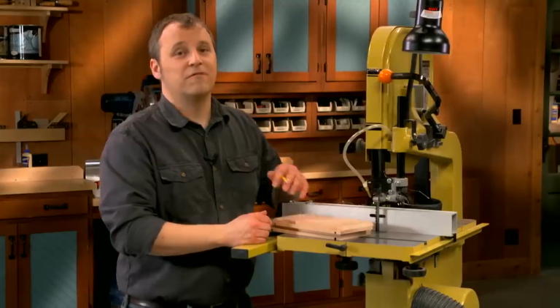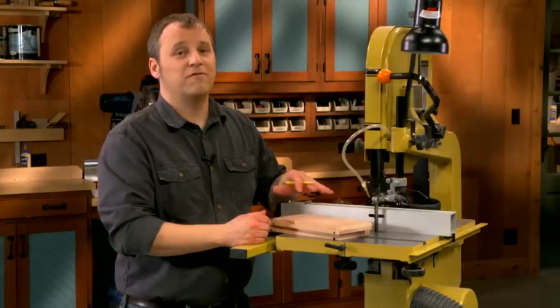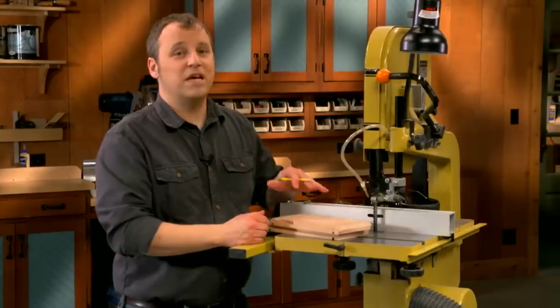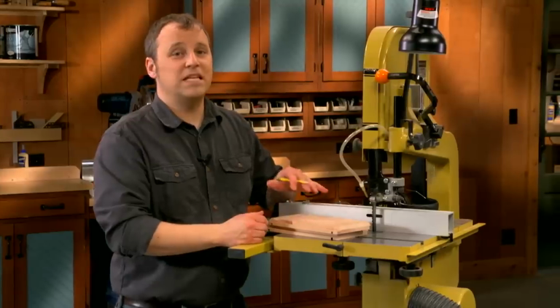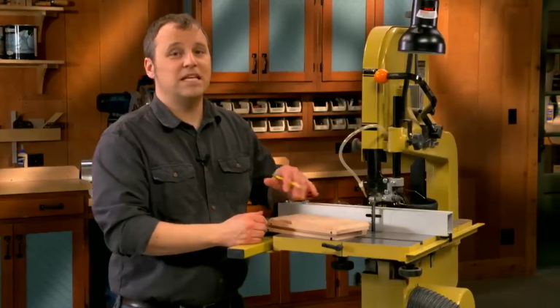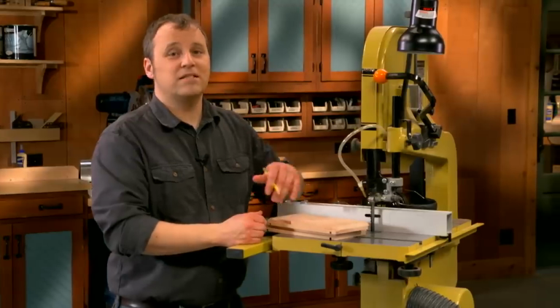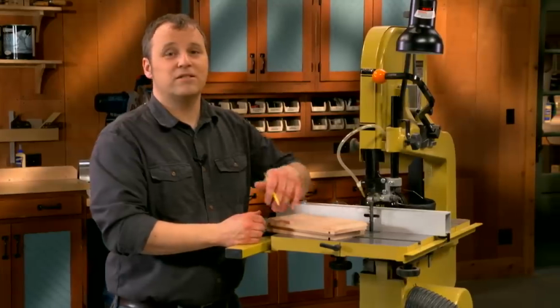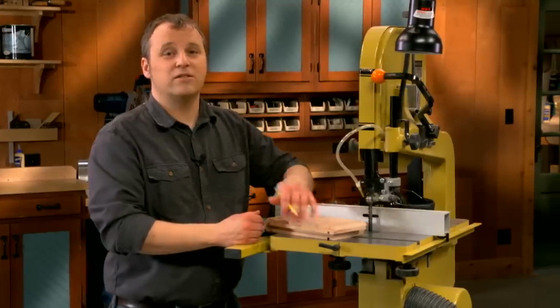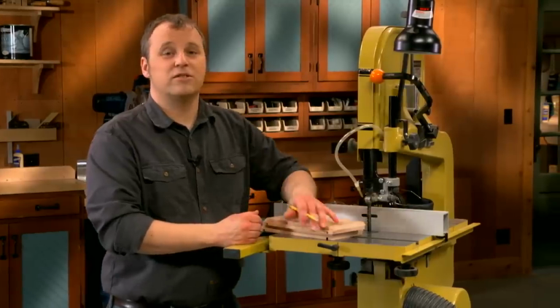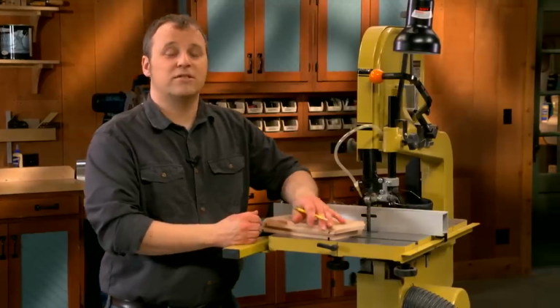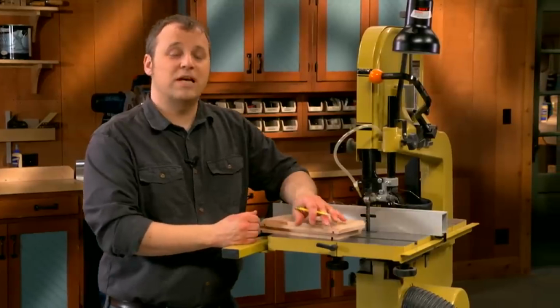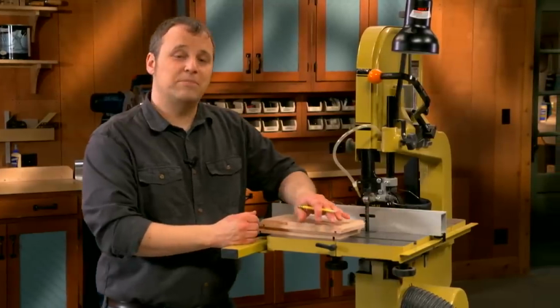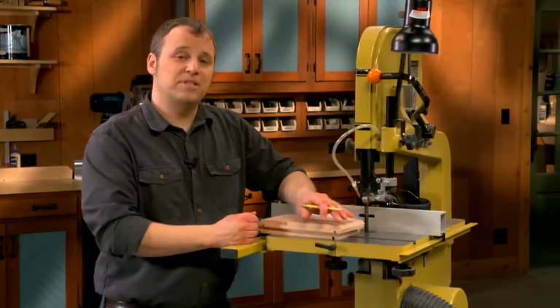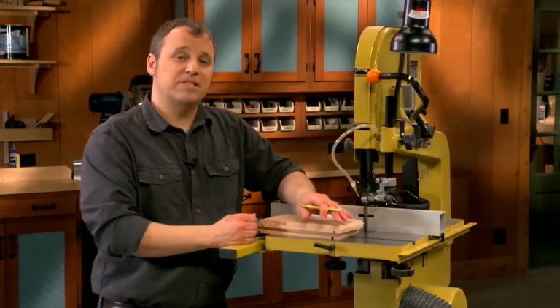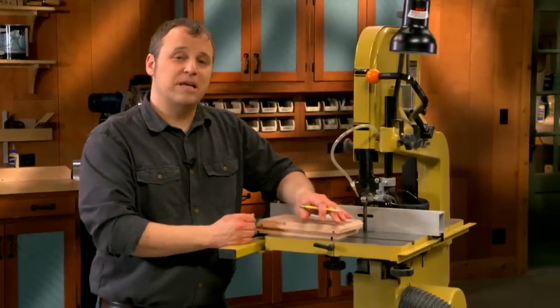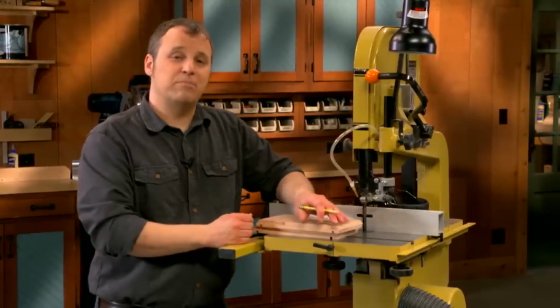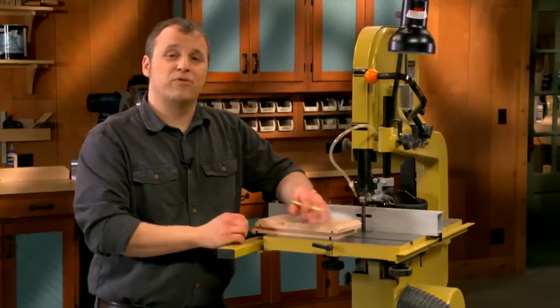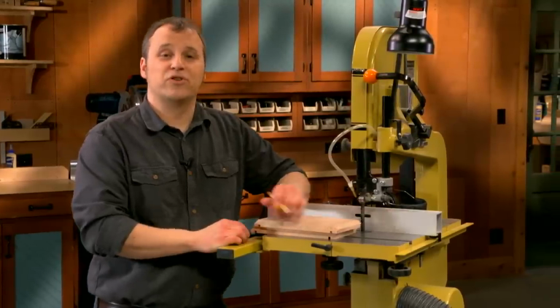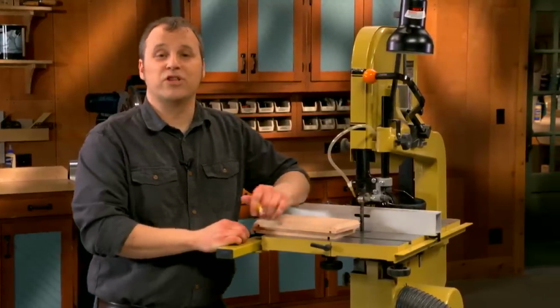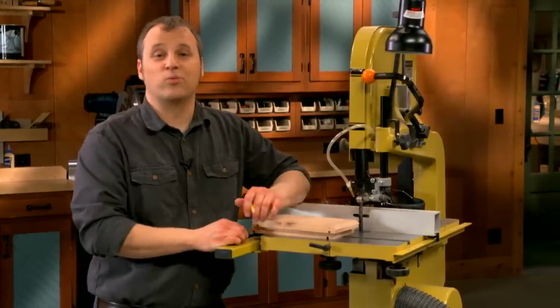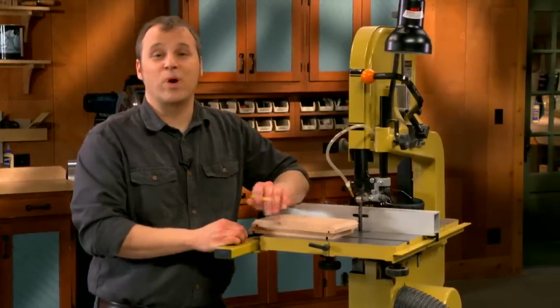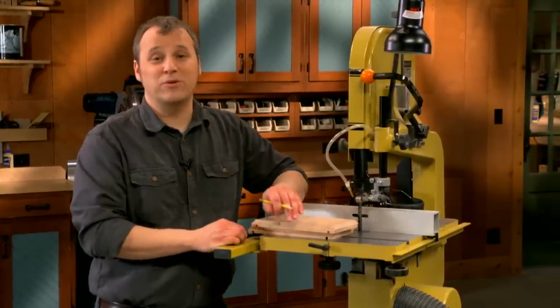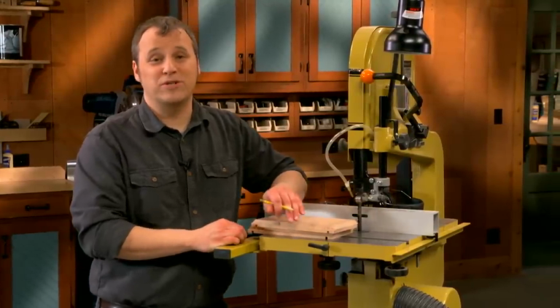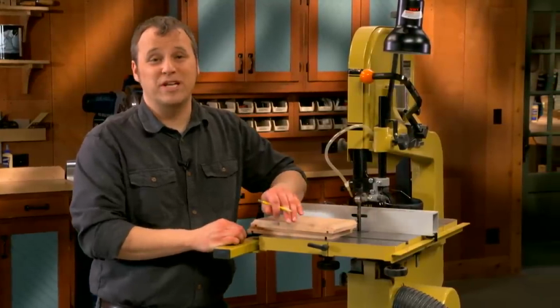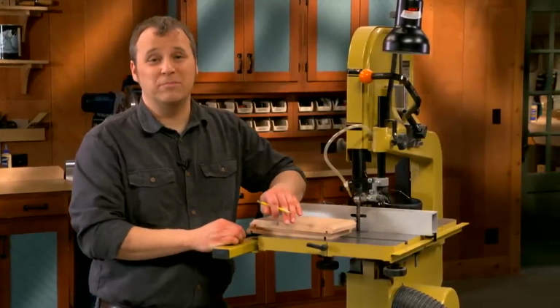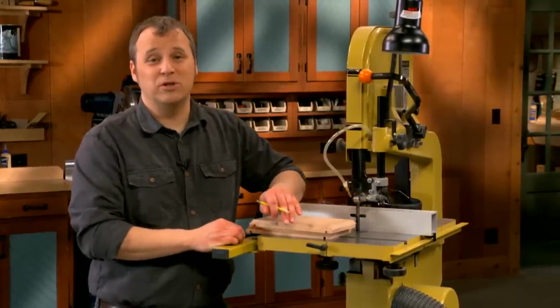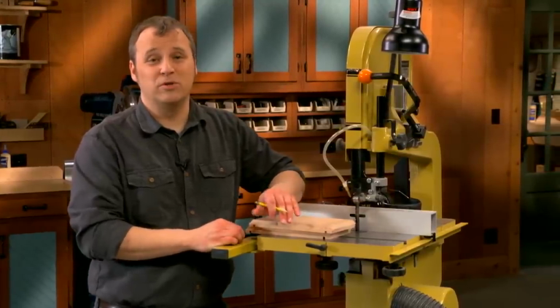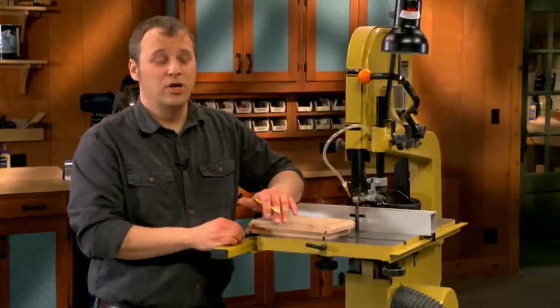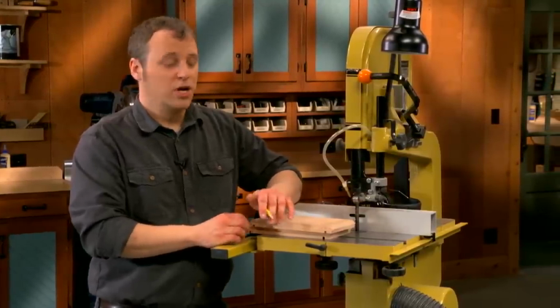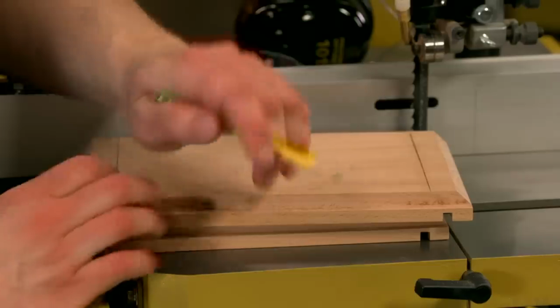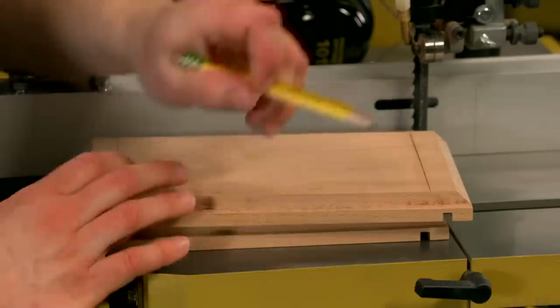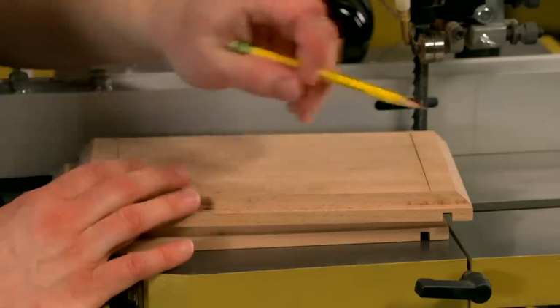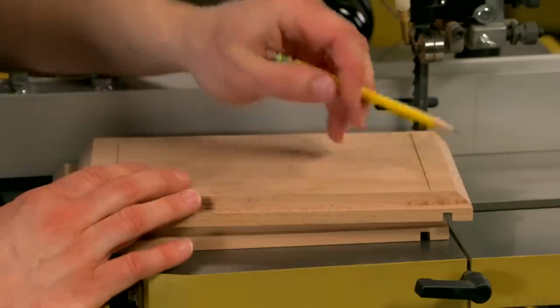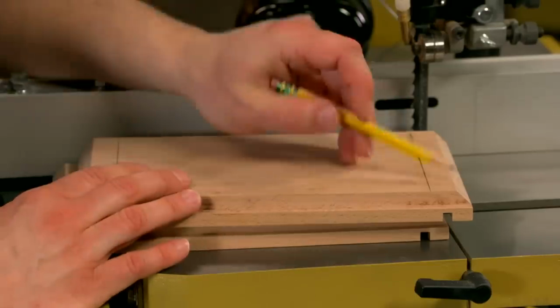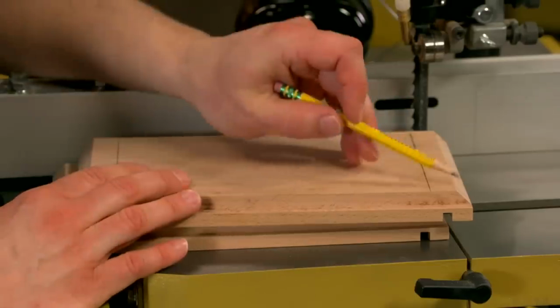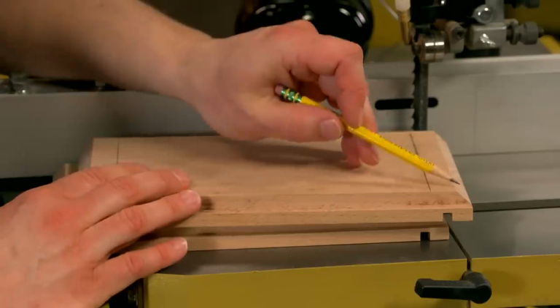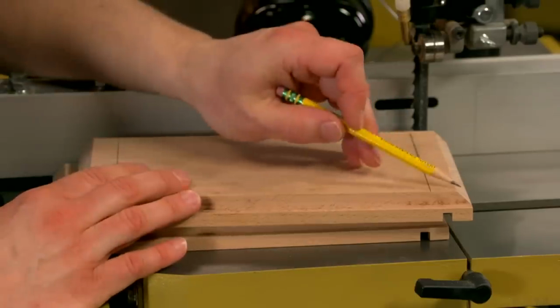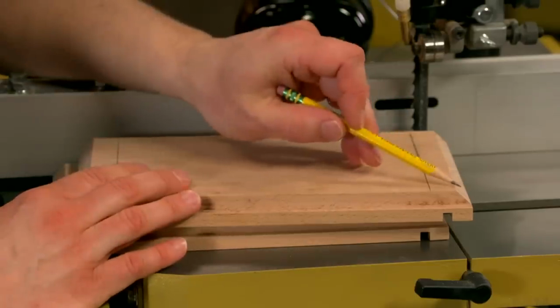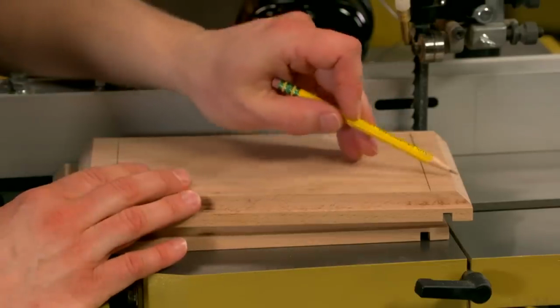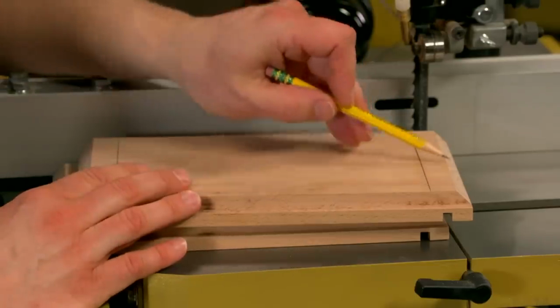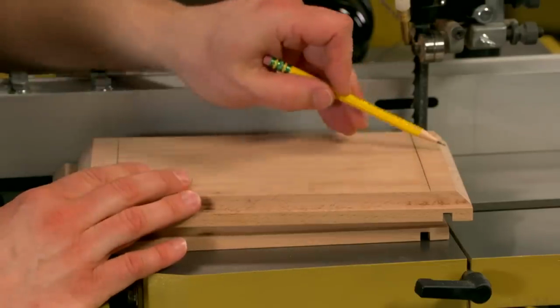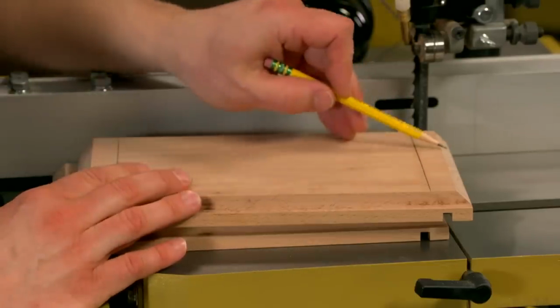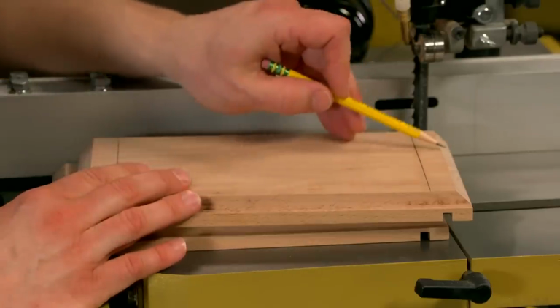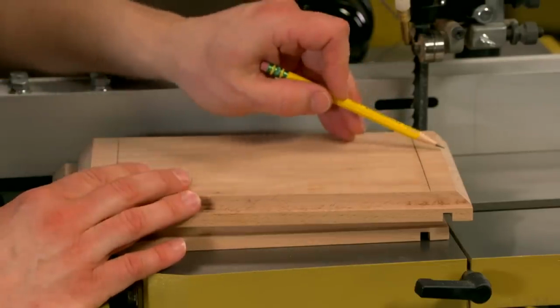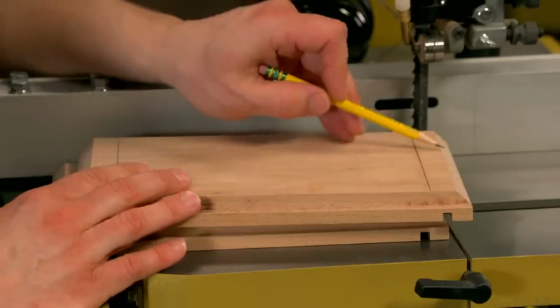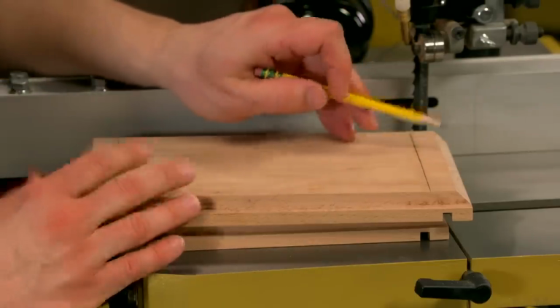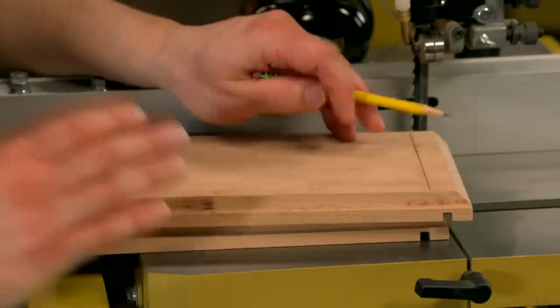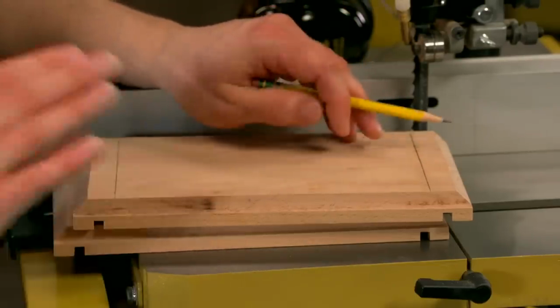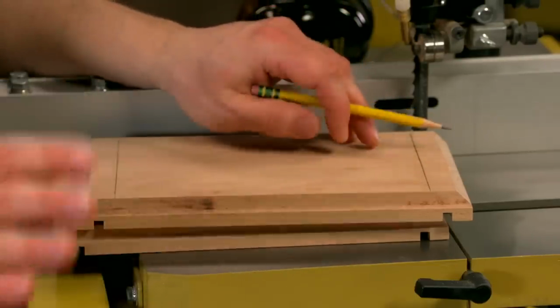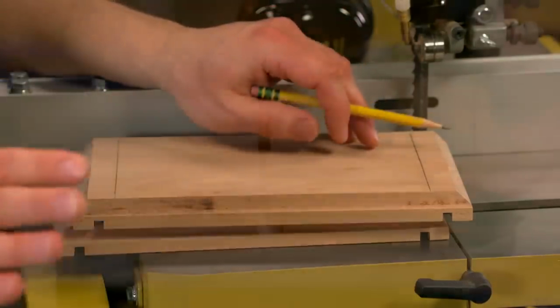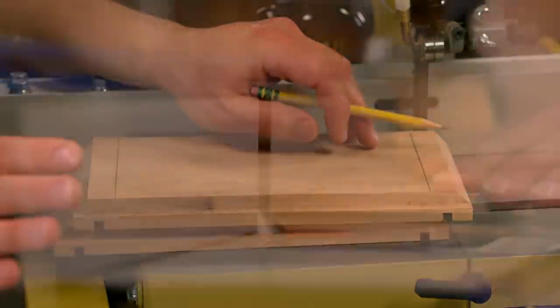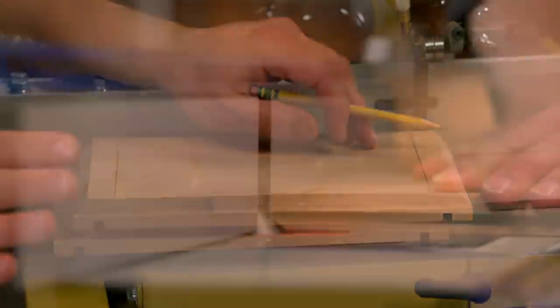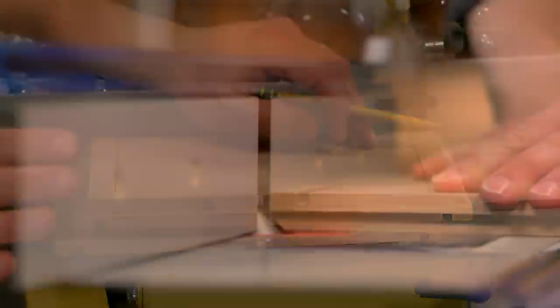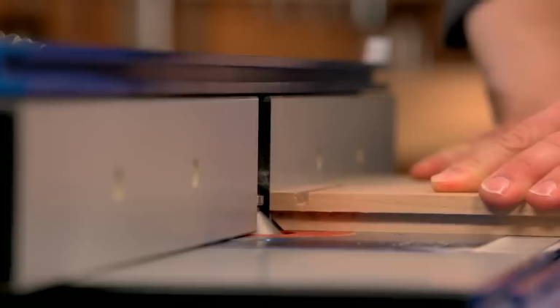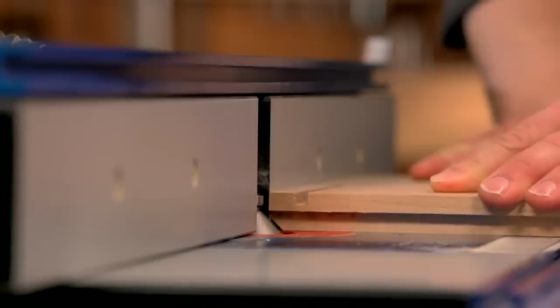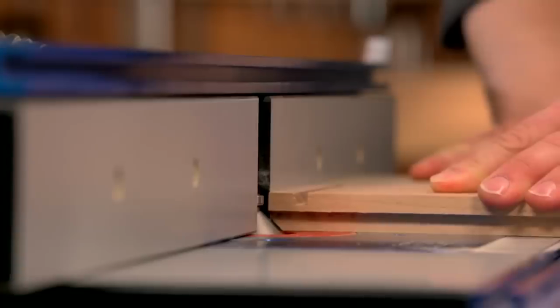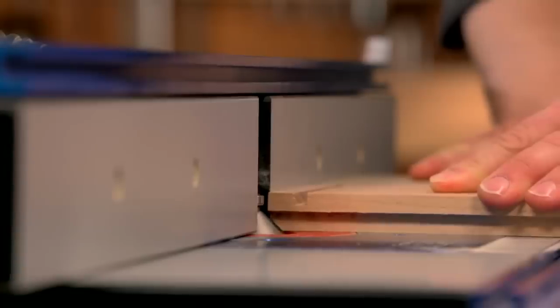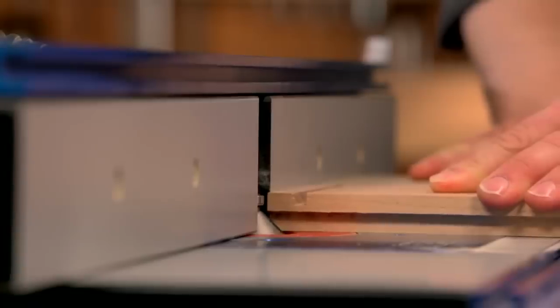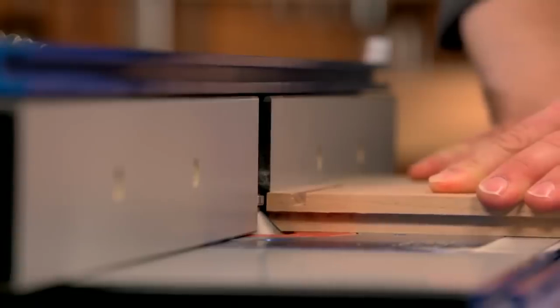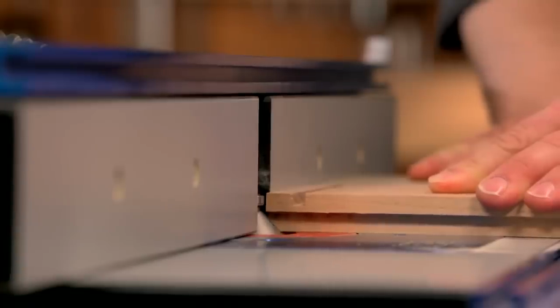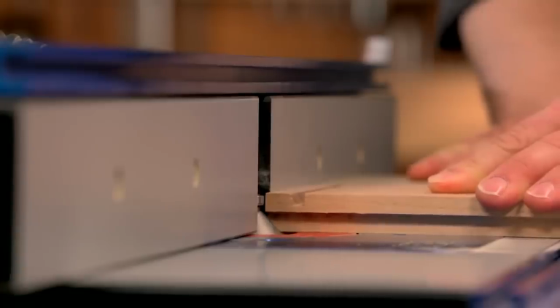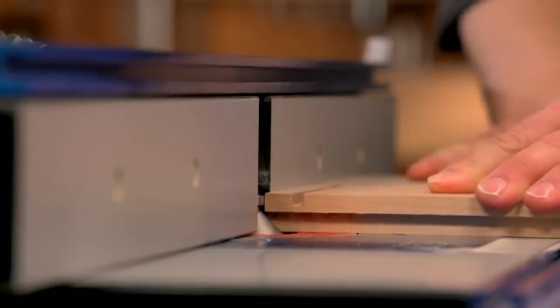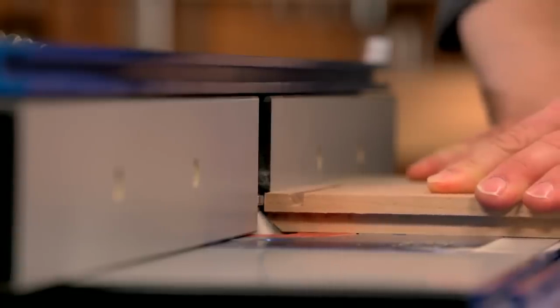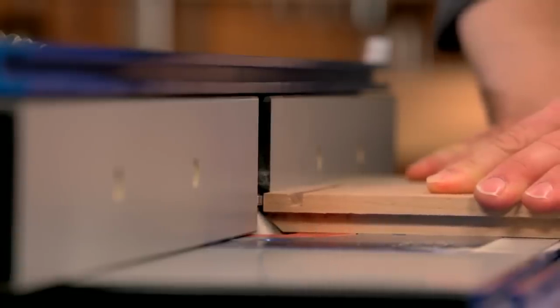Finally, it's time to step over to the router table where you'll rout a chamfer on each end just to ease the edges a little bit.